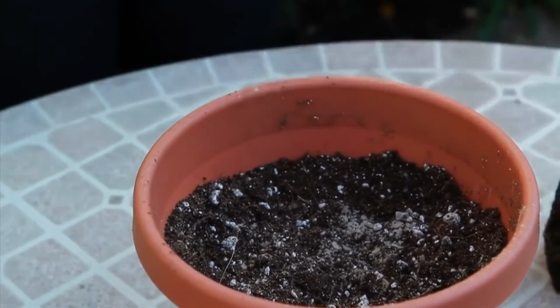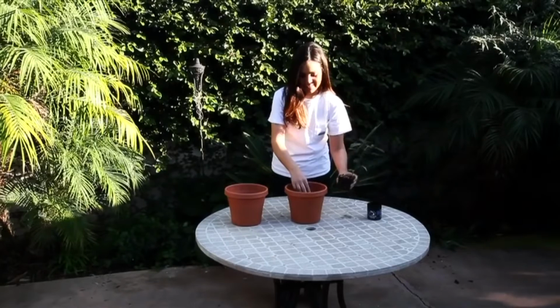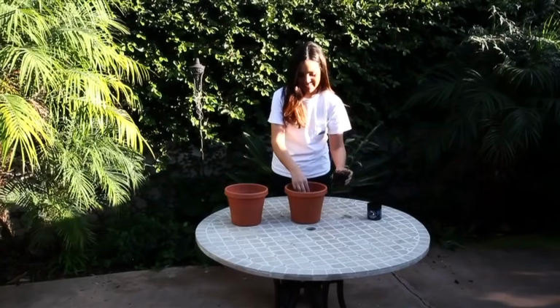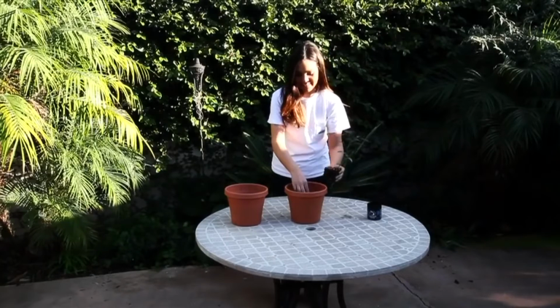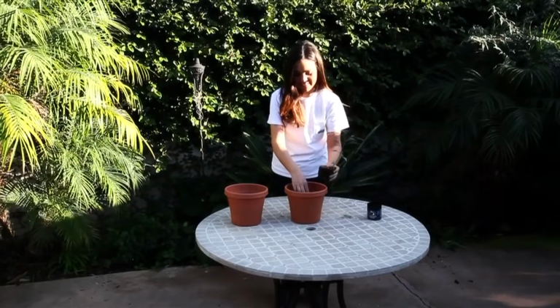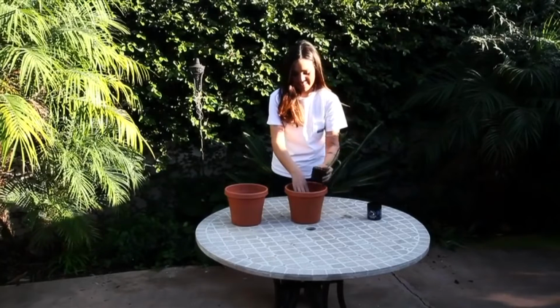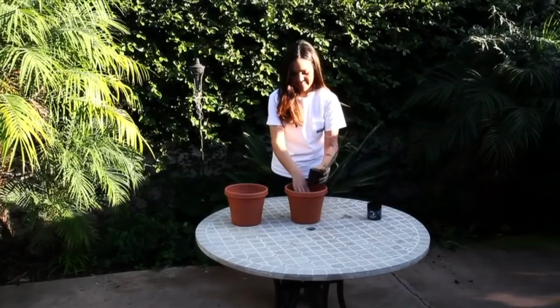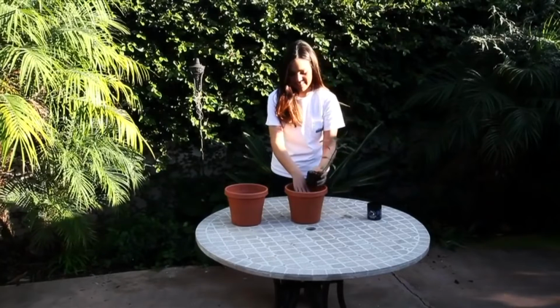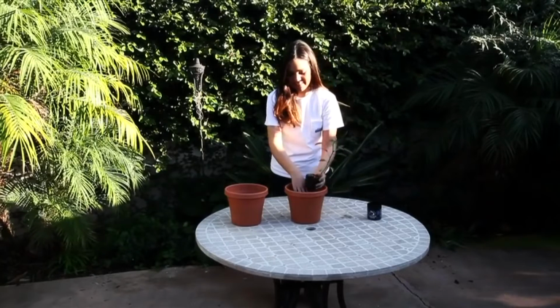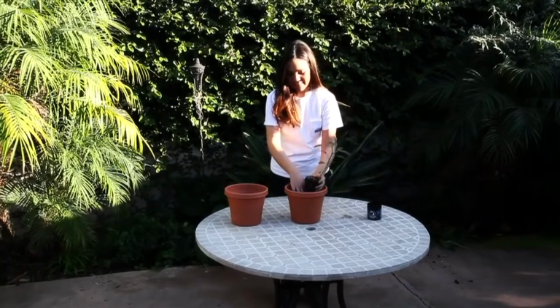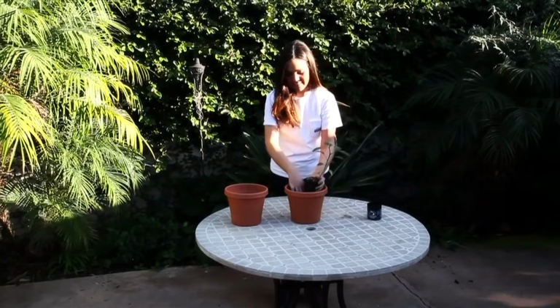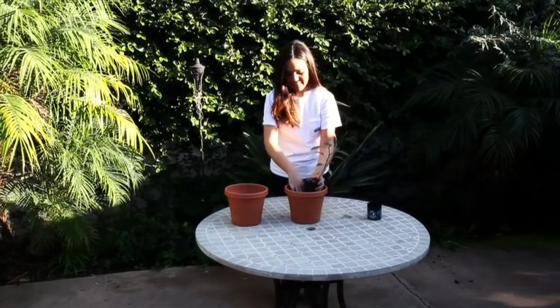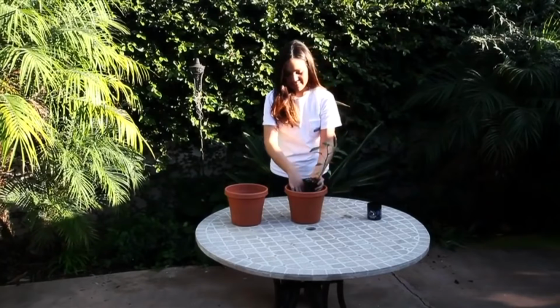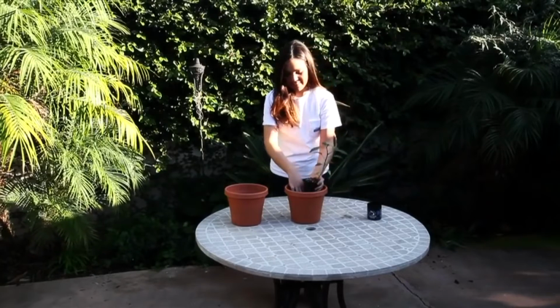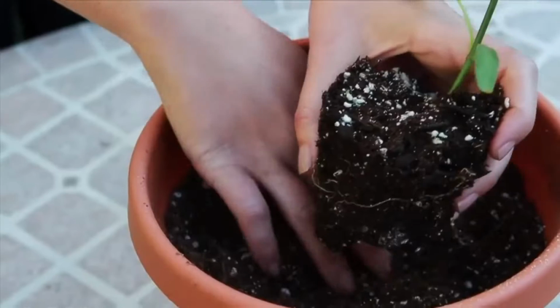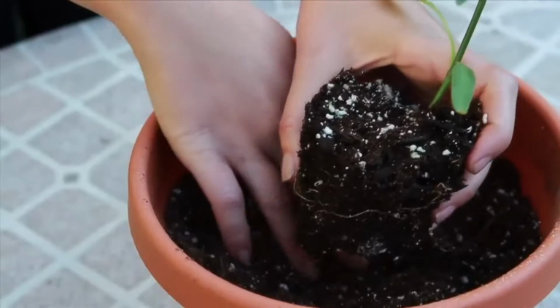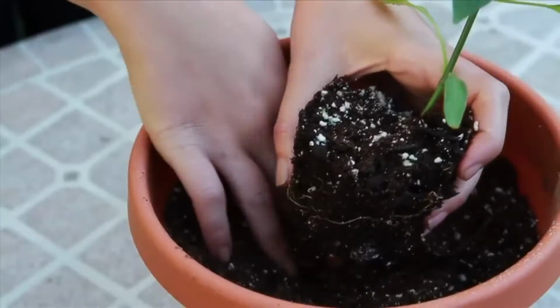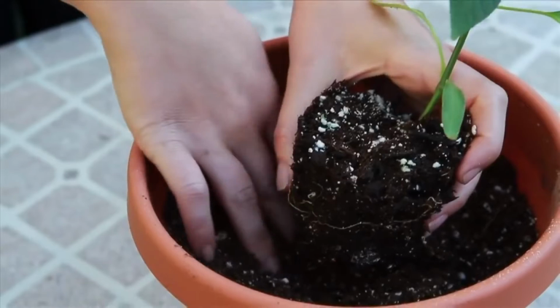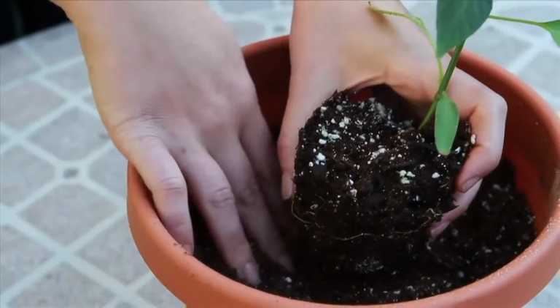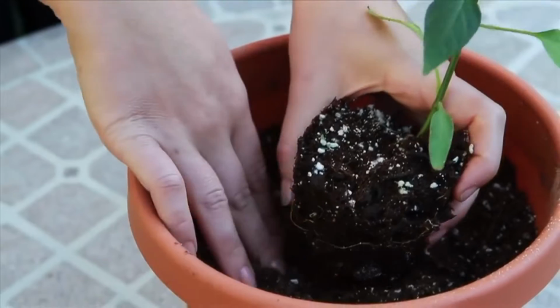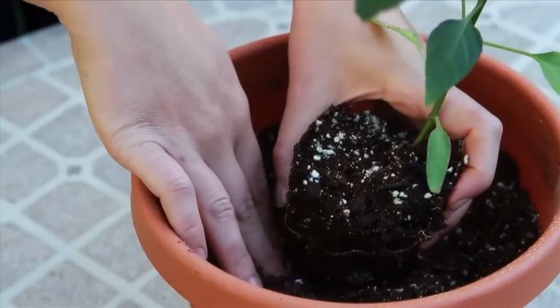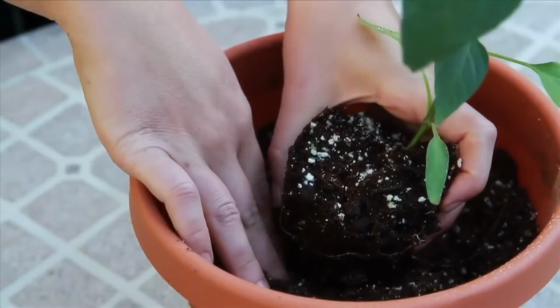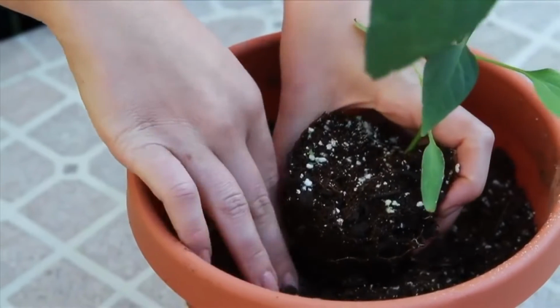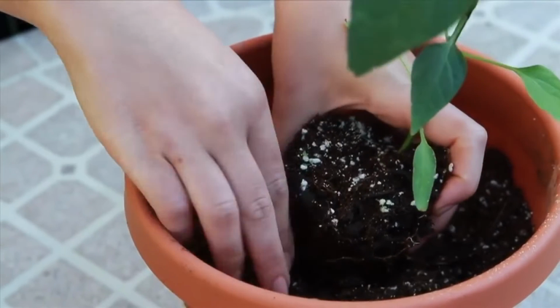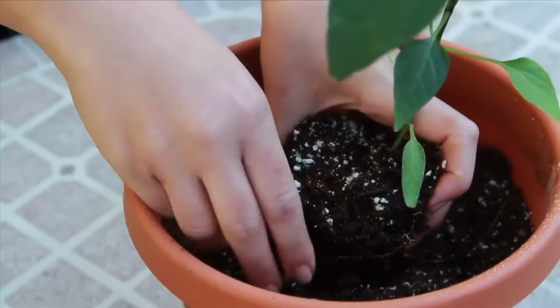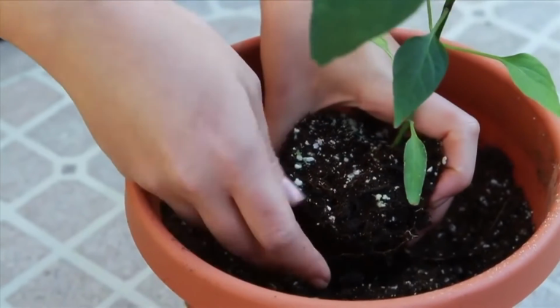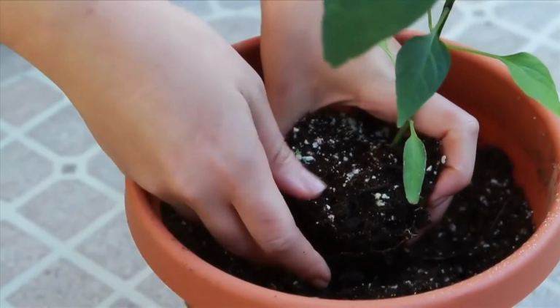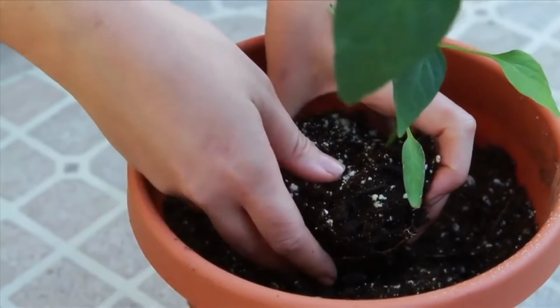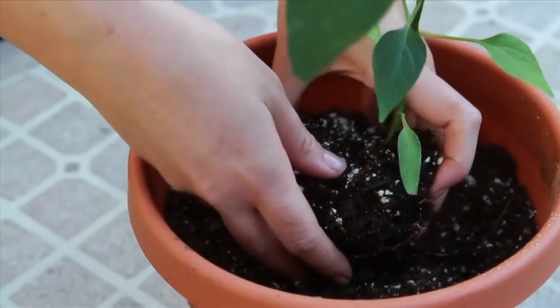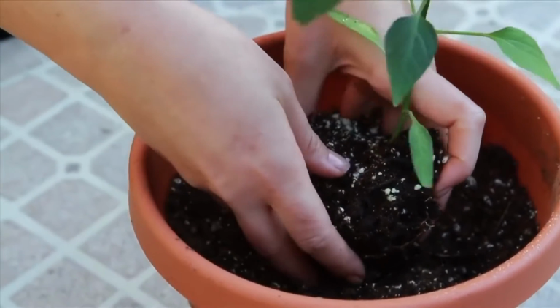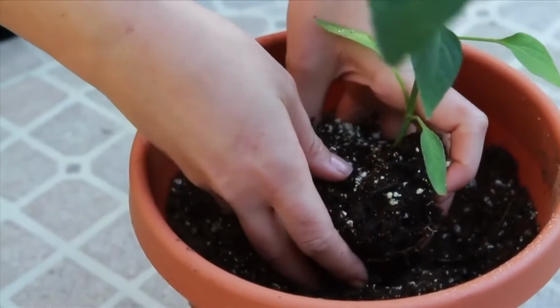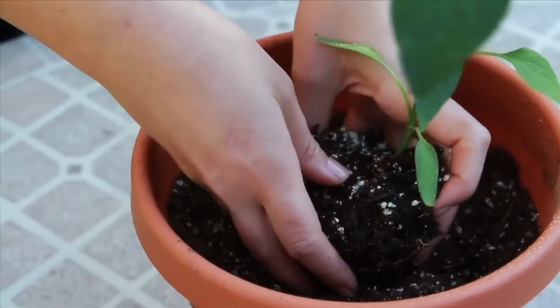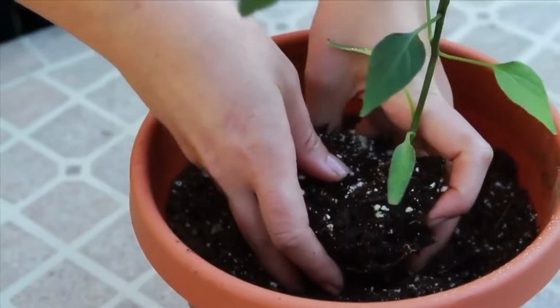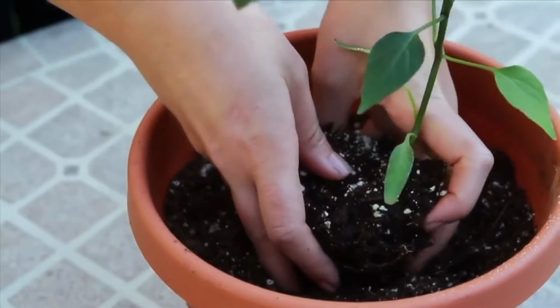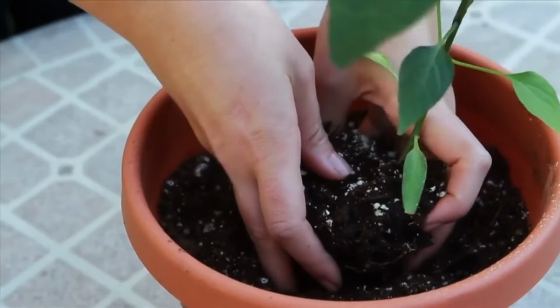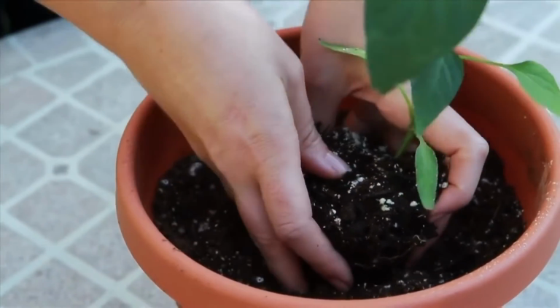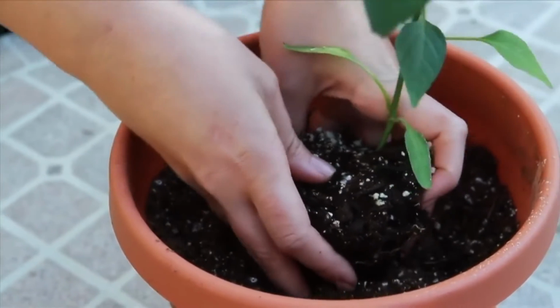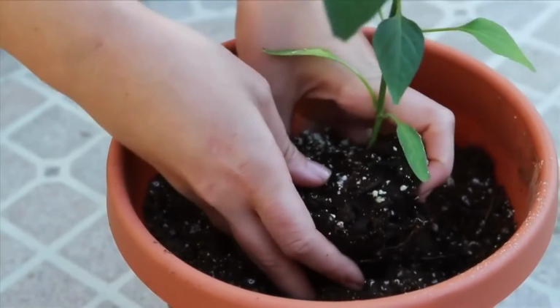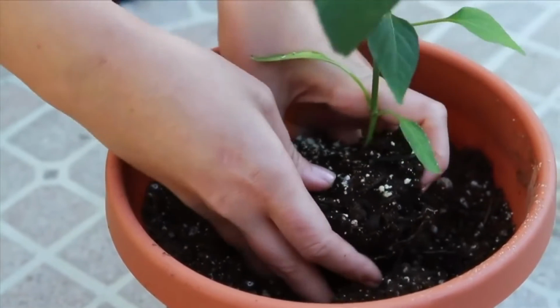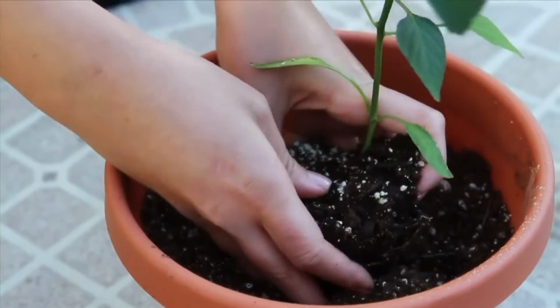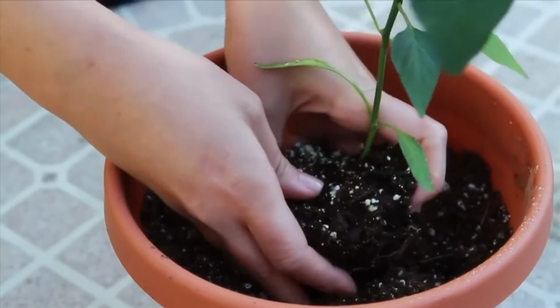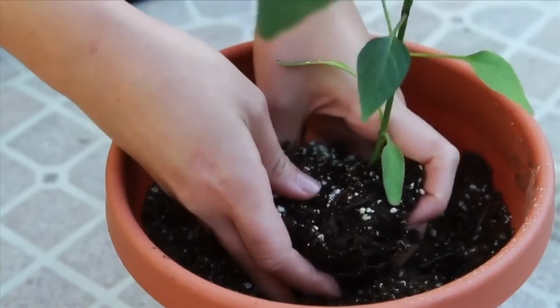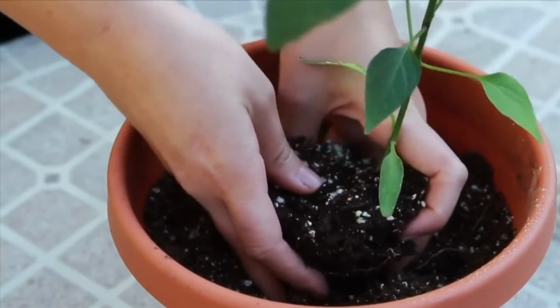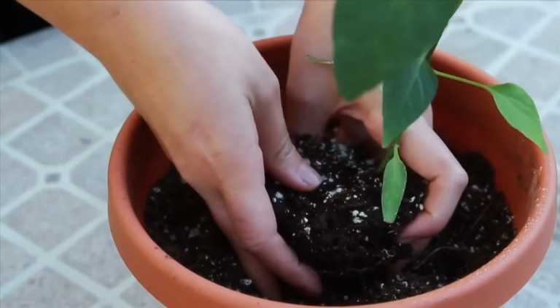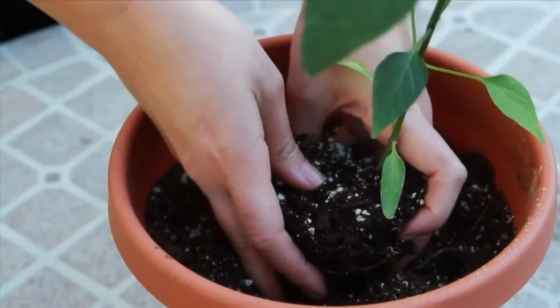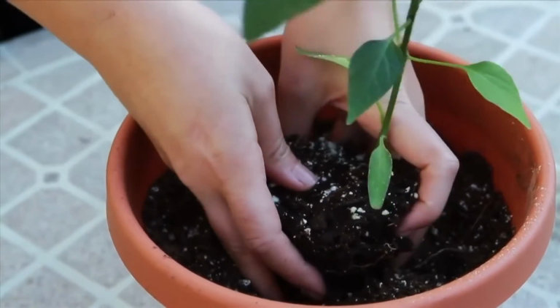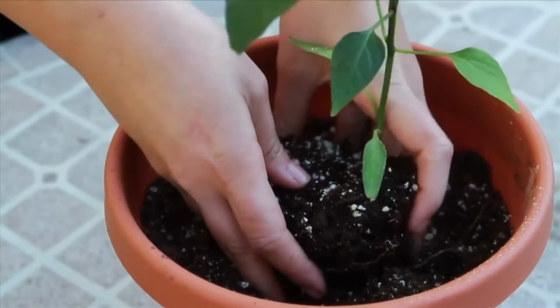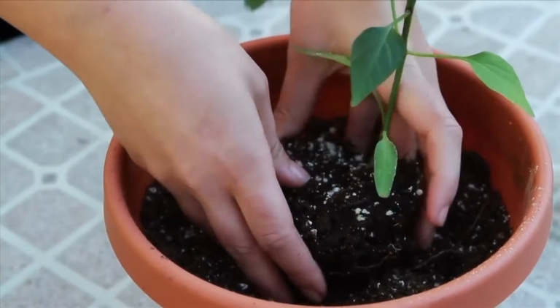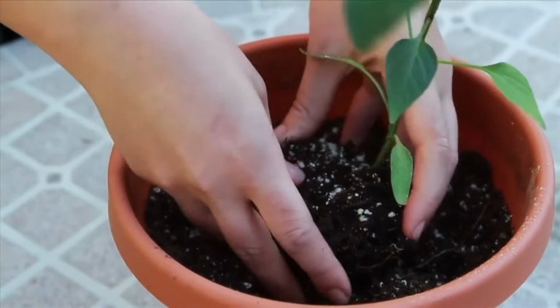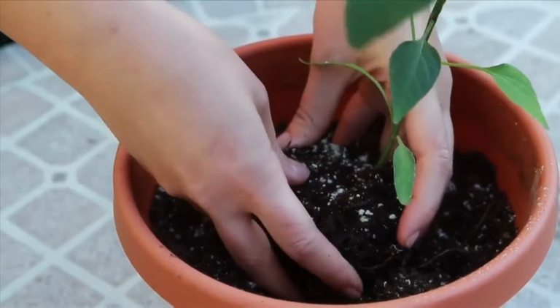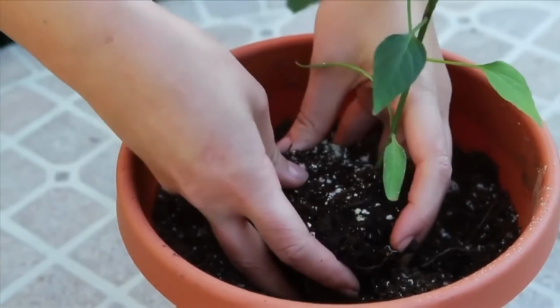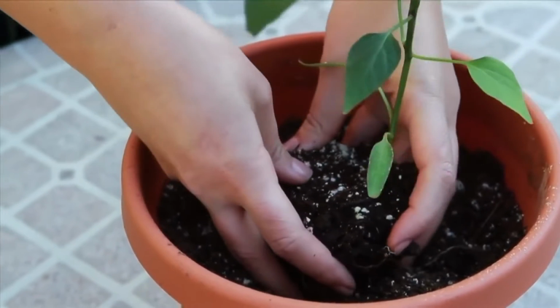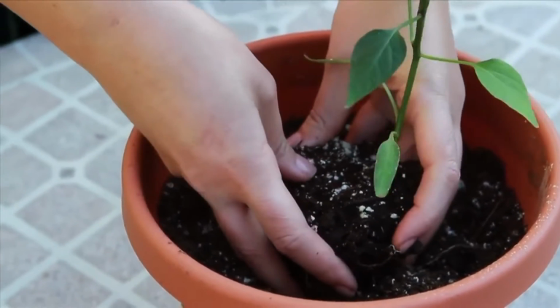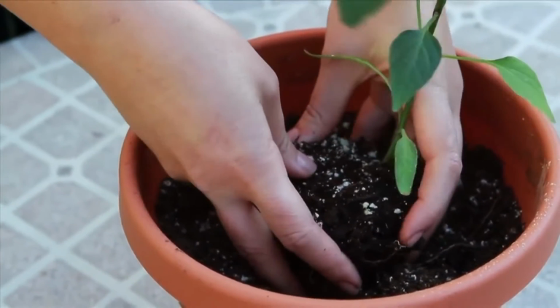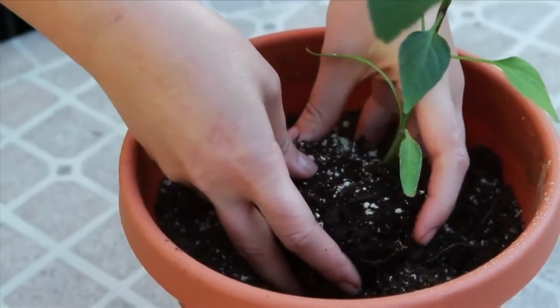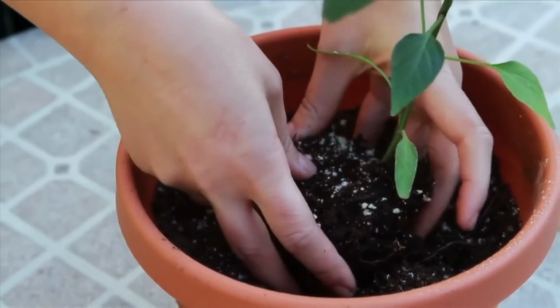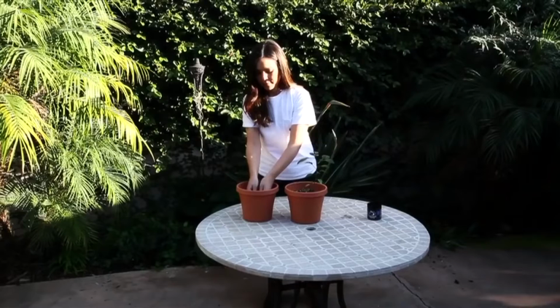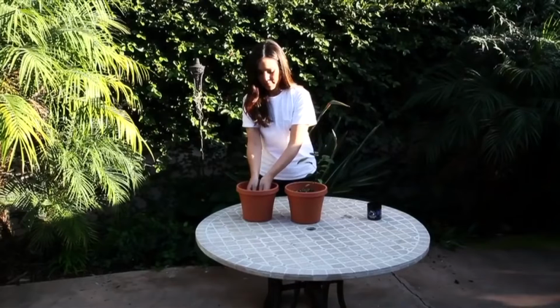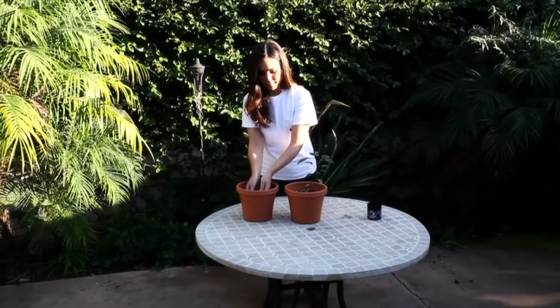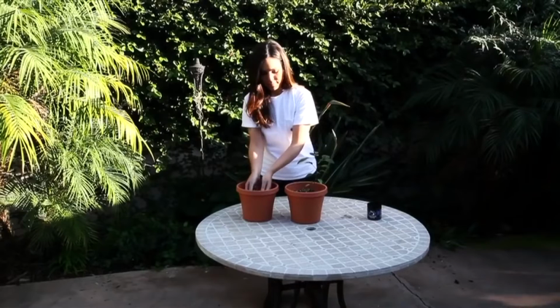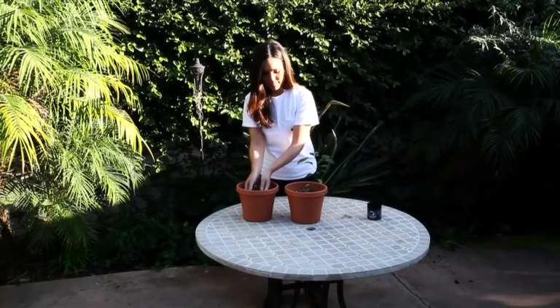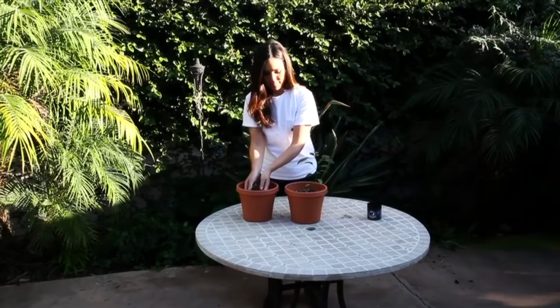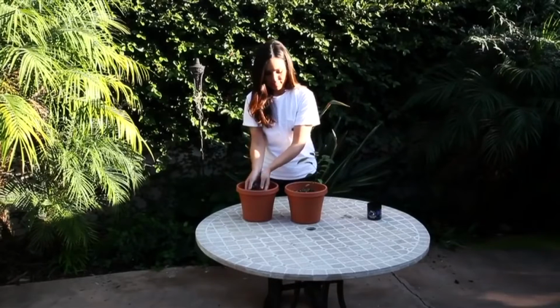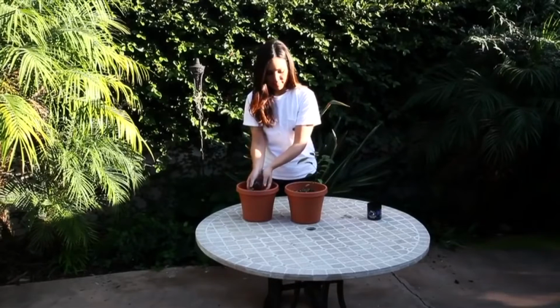Take the plant and place it in the pot filled with soil pre-prepared for plant transplant and begin backfilling.